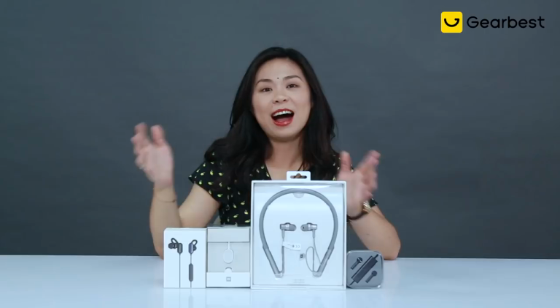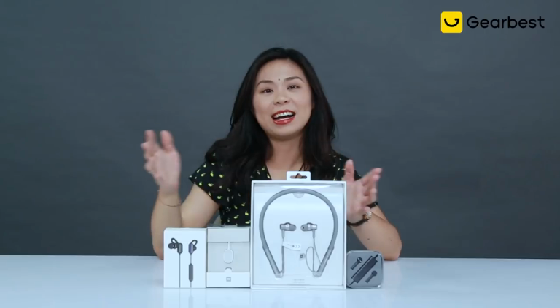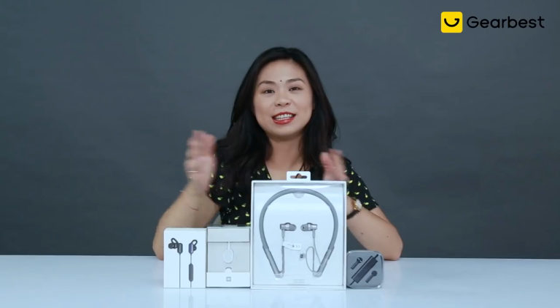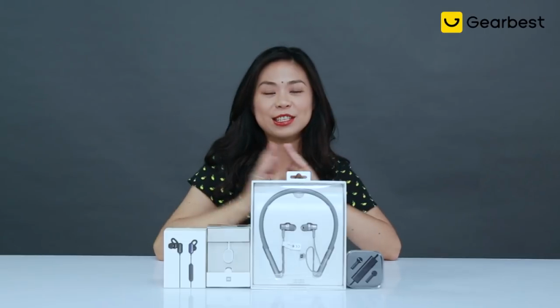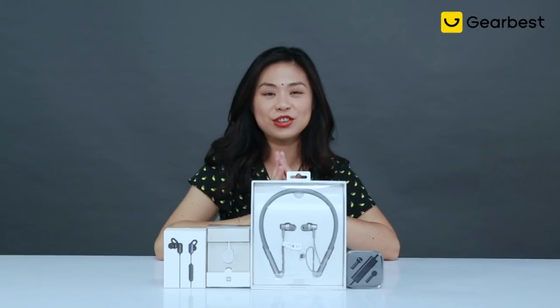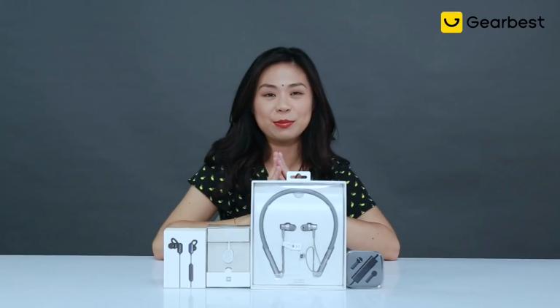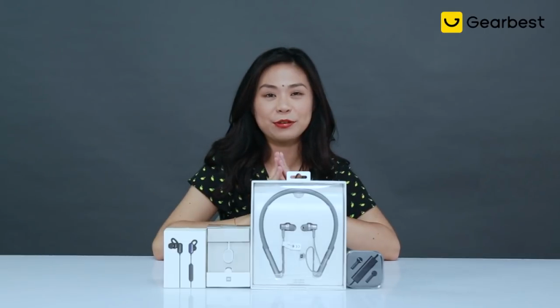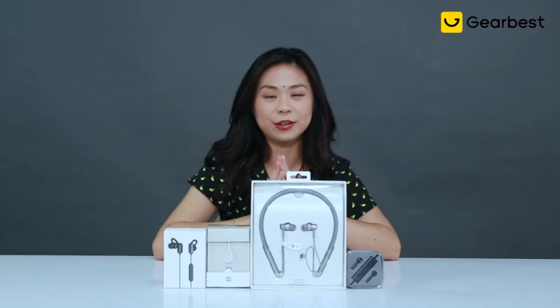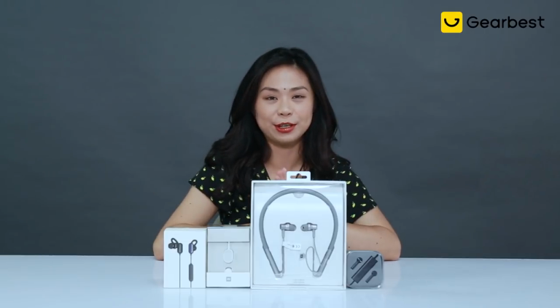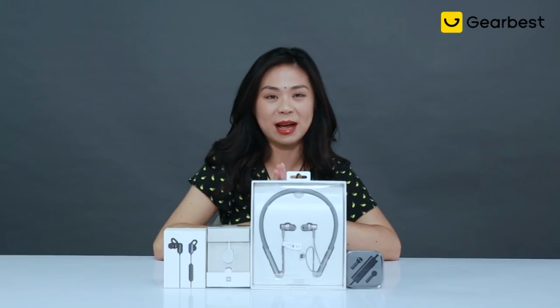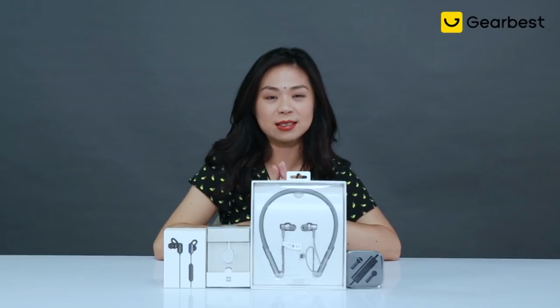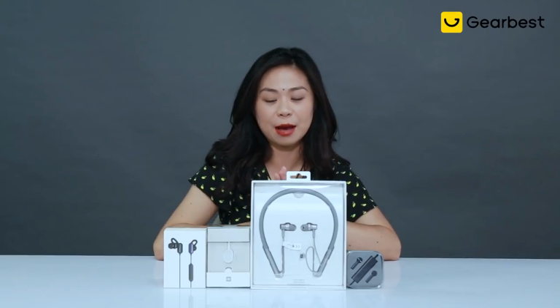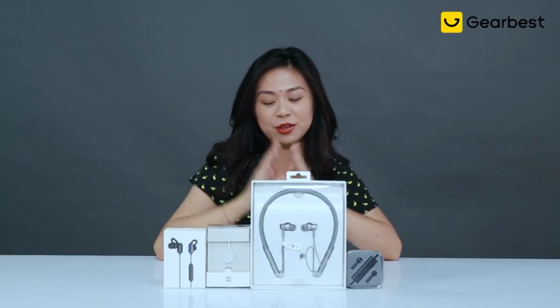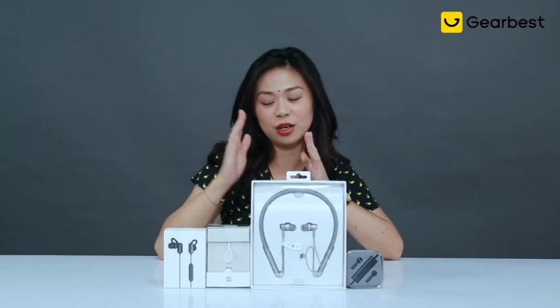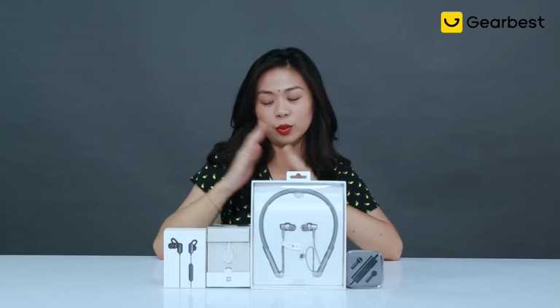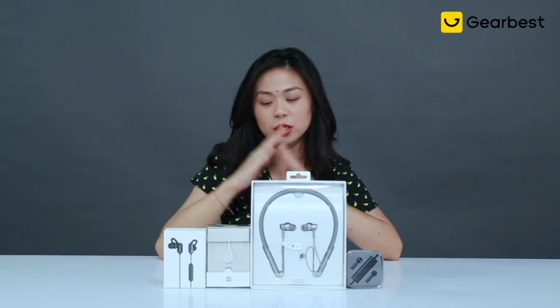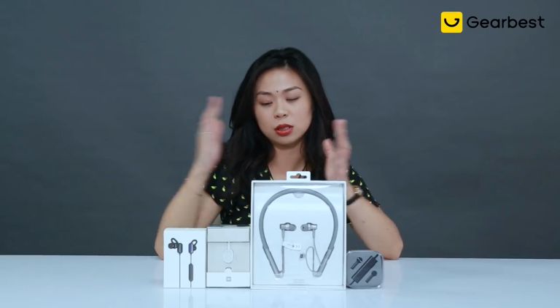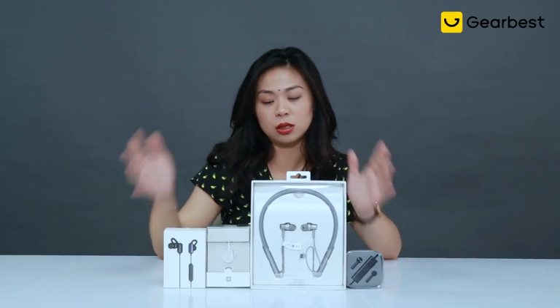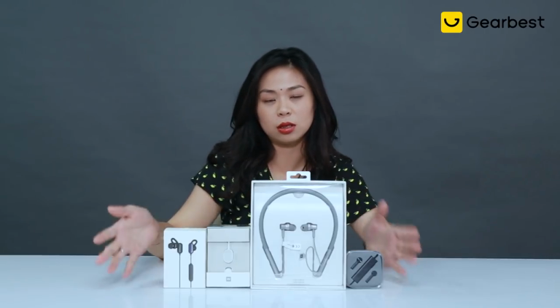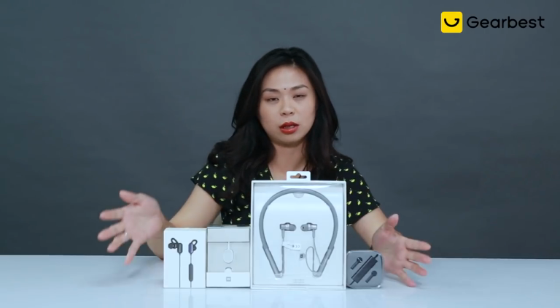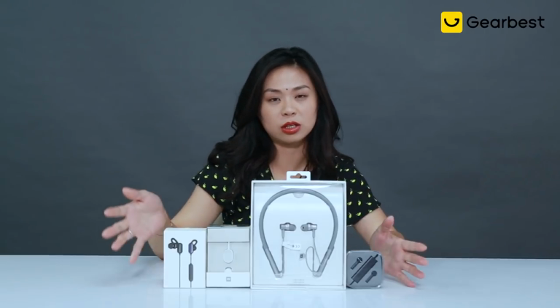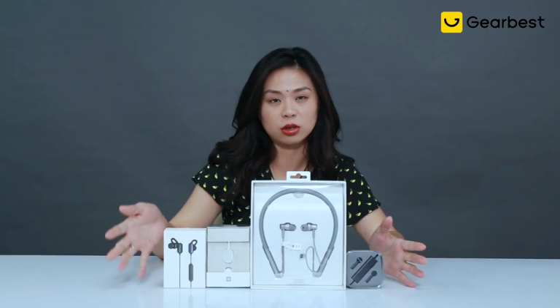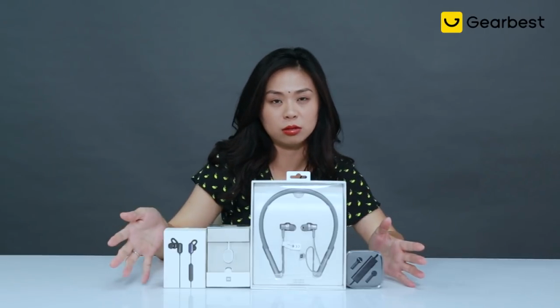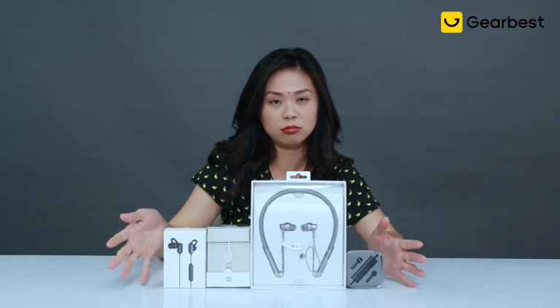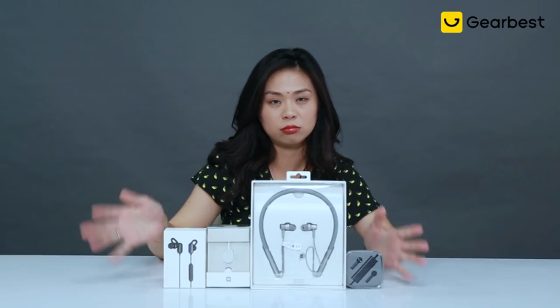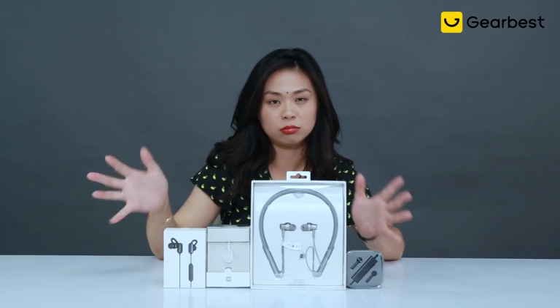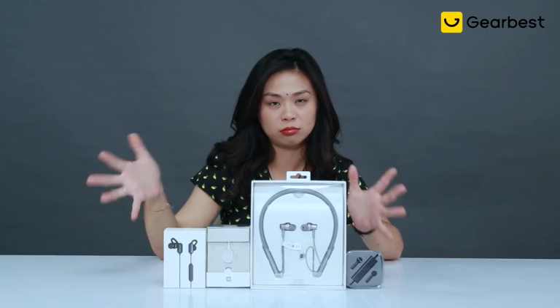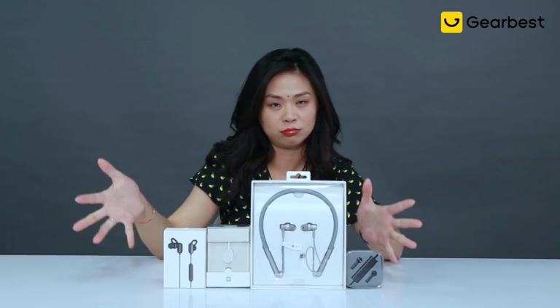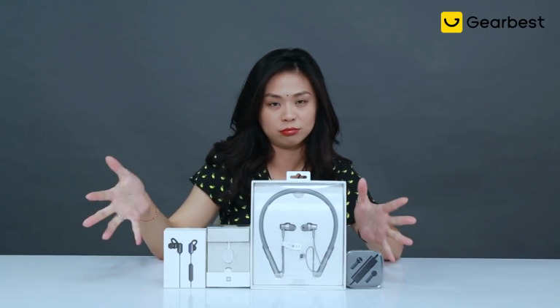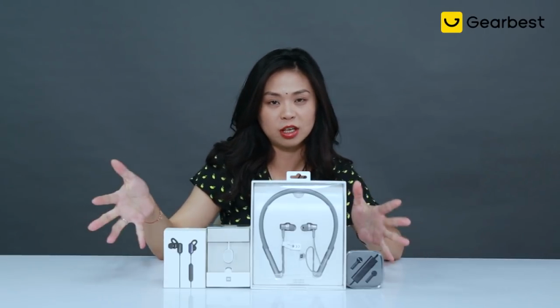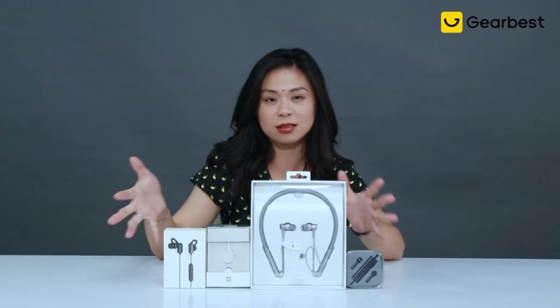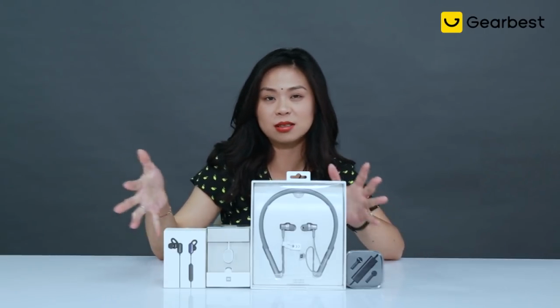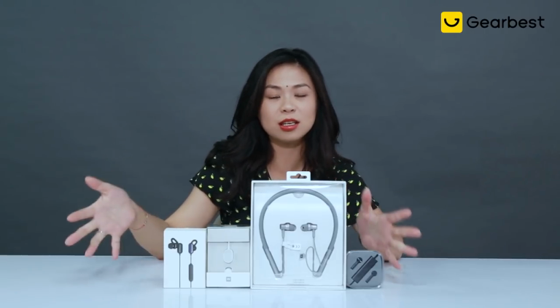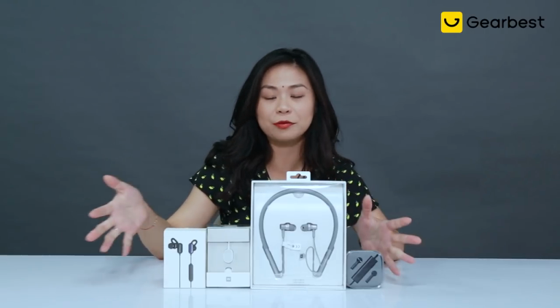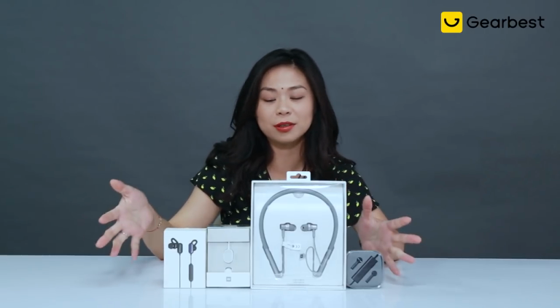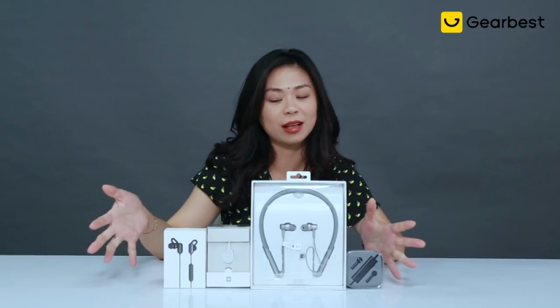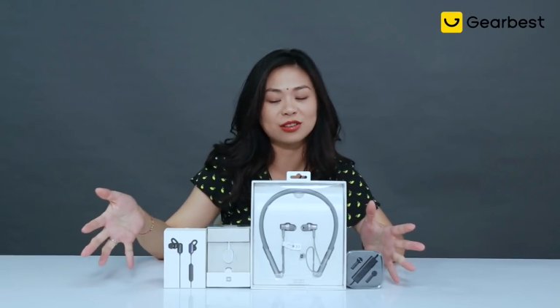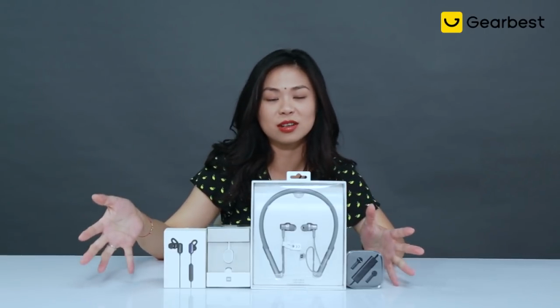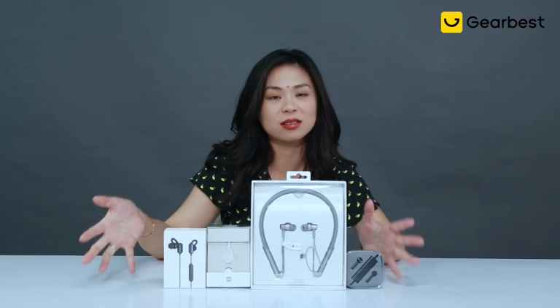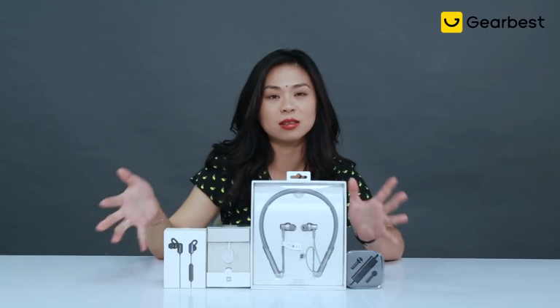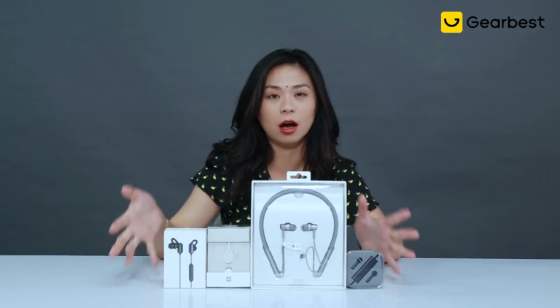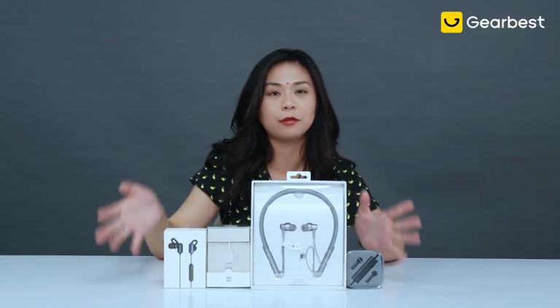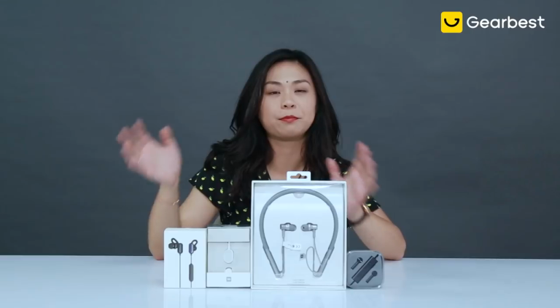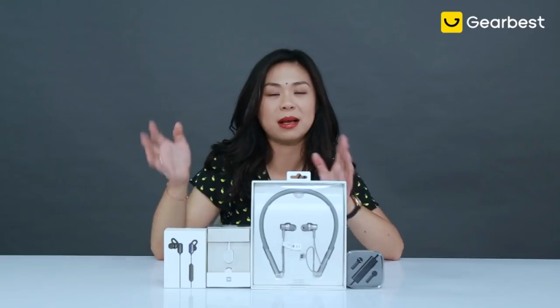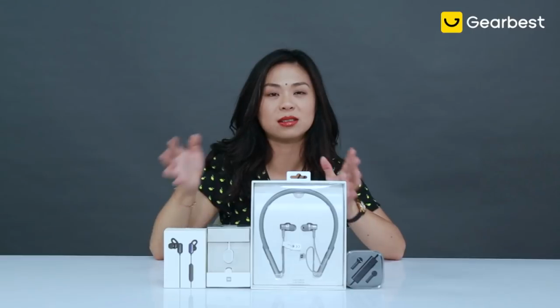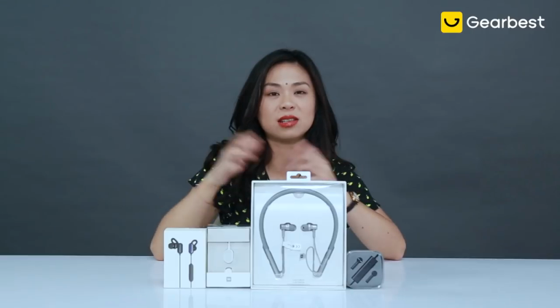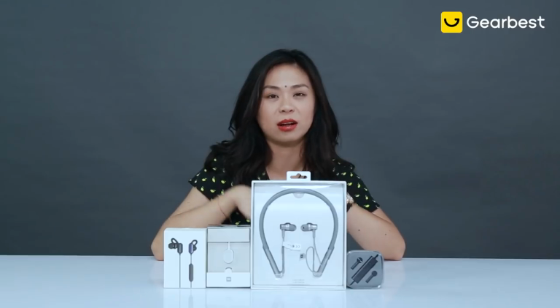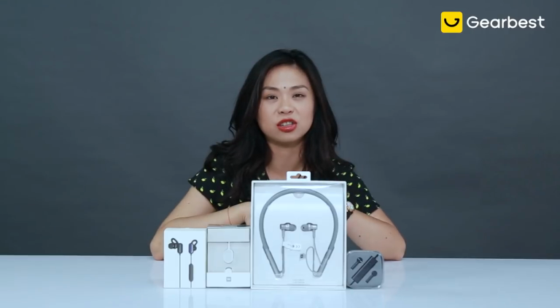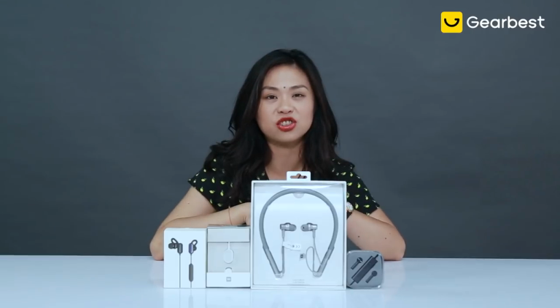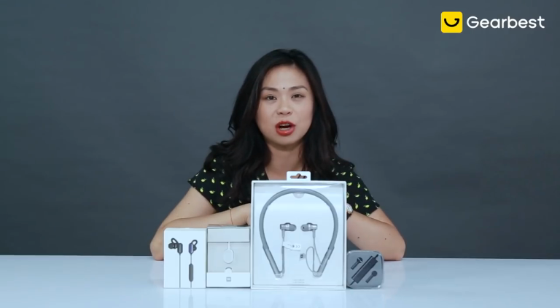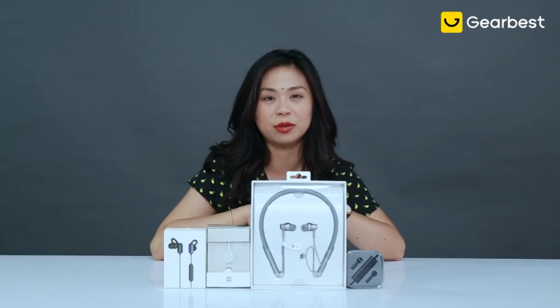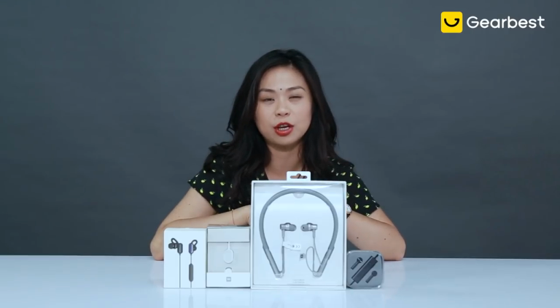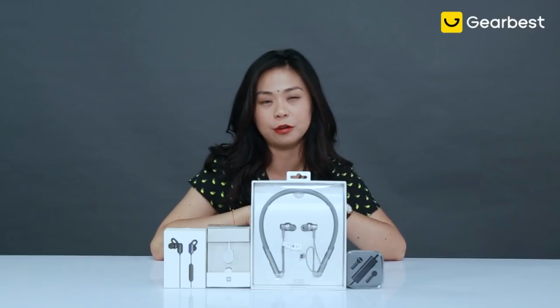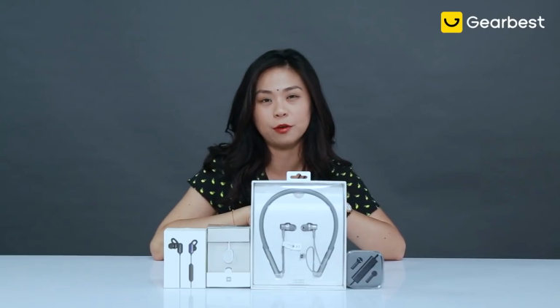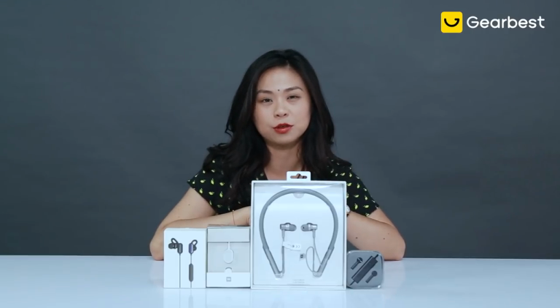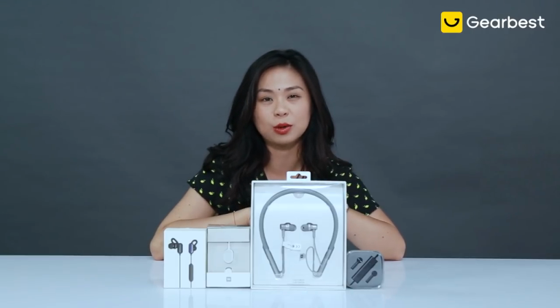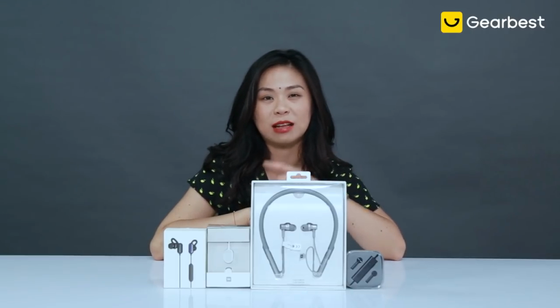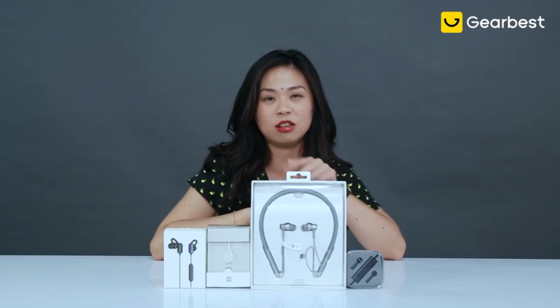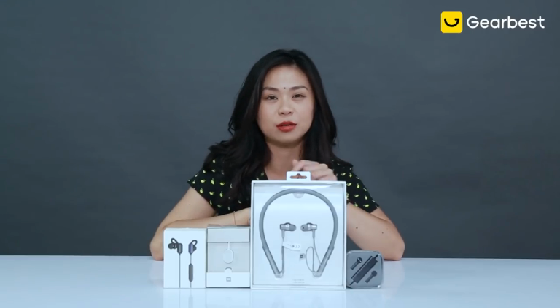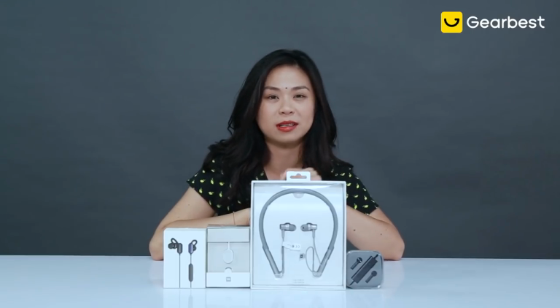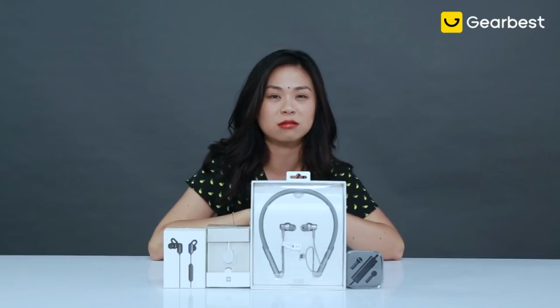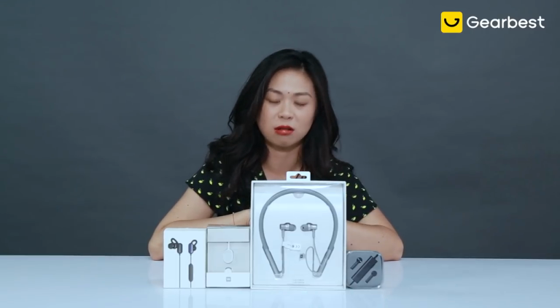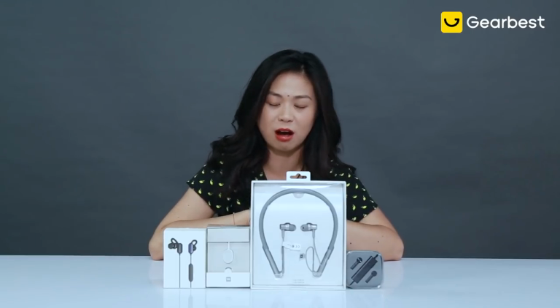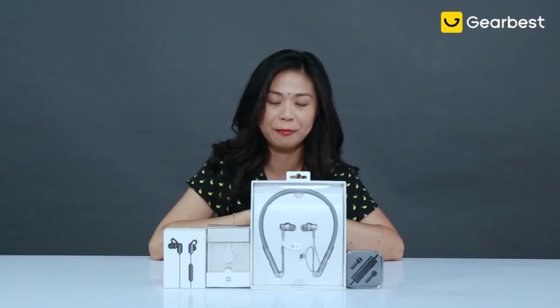Hi, this is Jamie for Gearbest. I'm here with a collection of best-selling Xiaomi earphones at Gearbest.com.